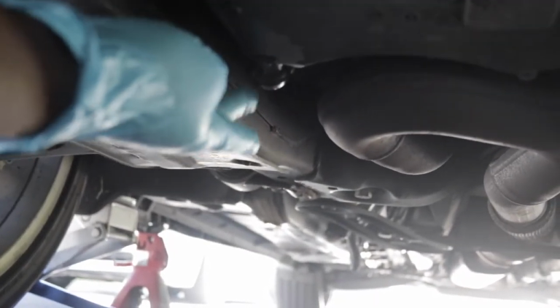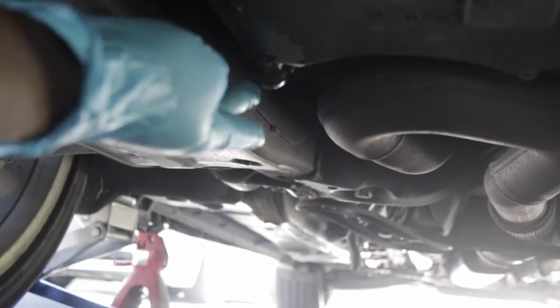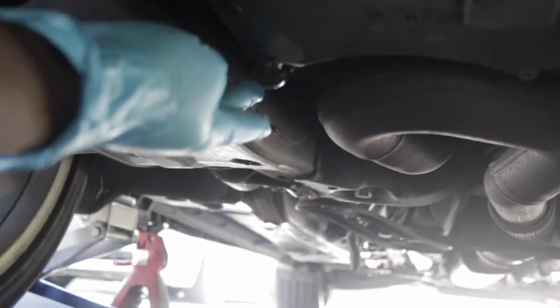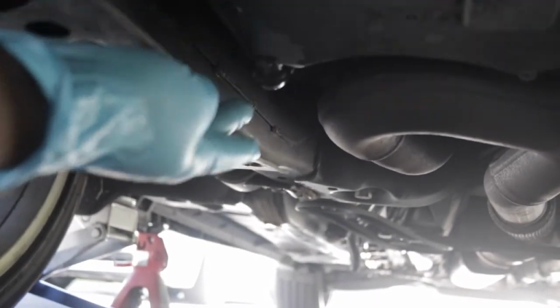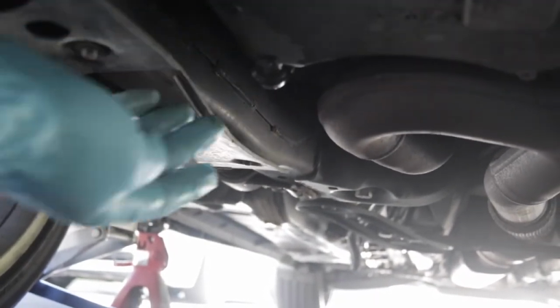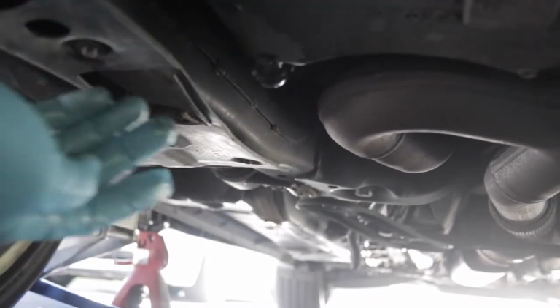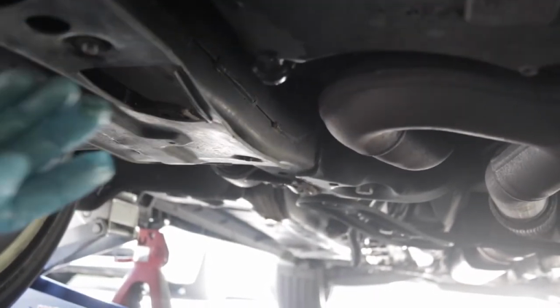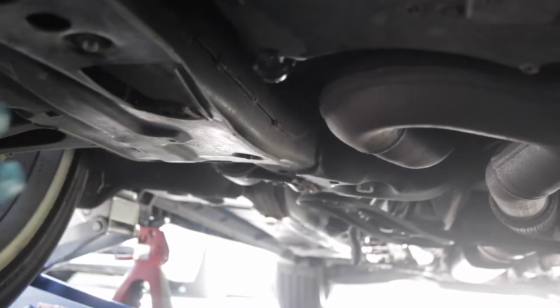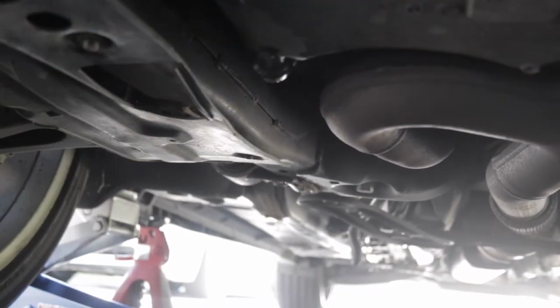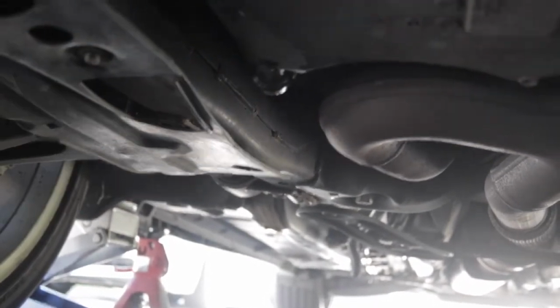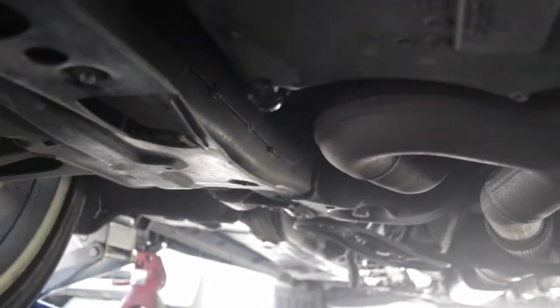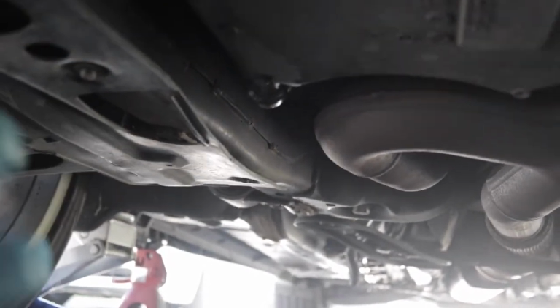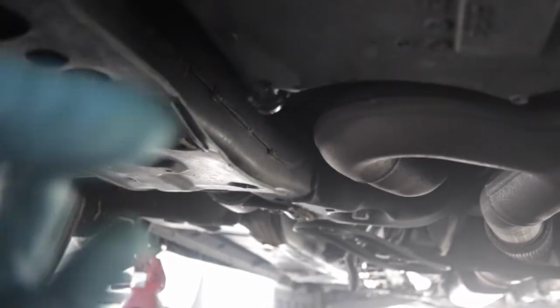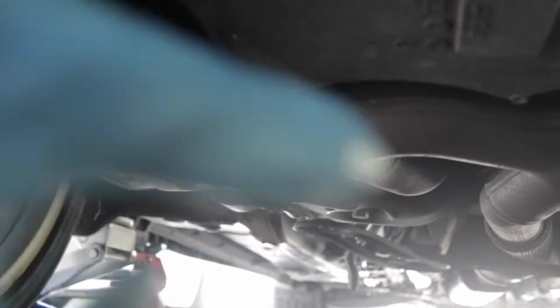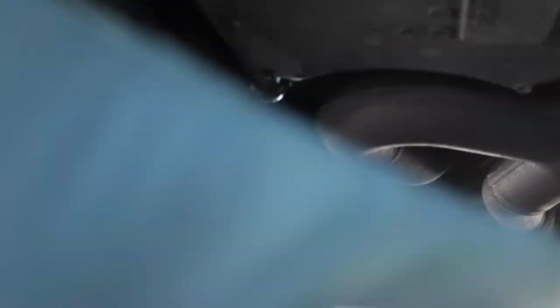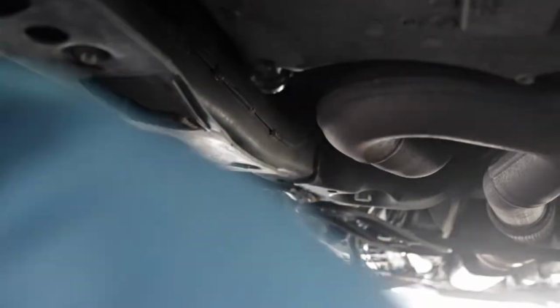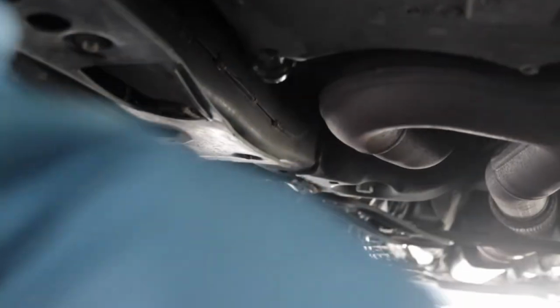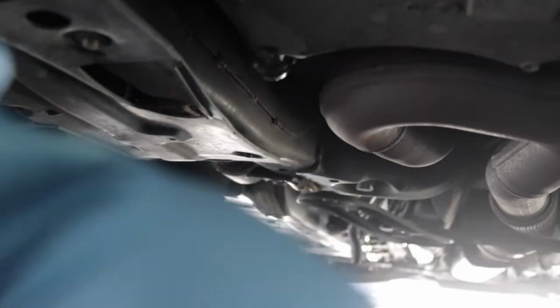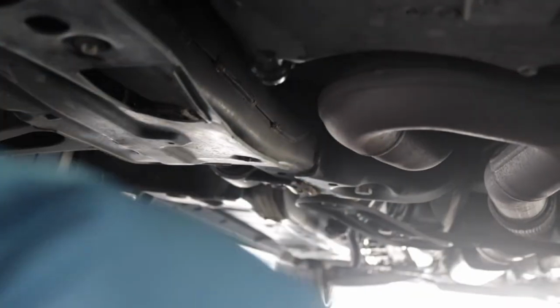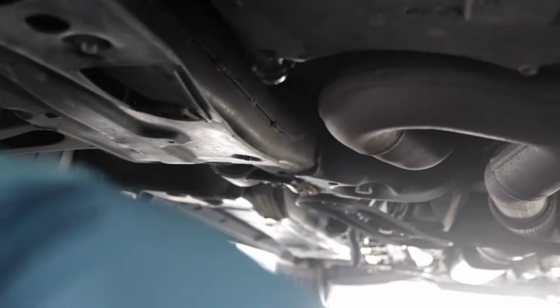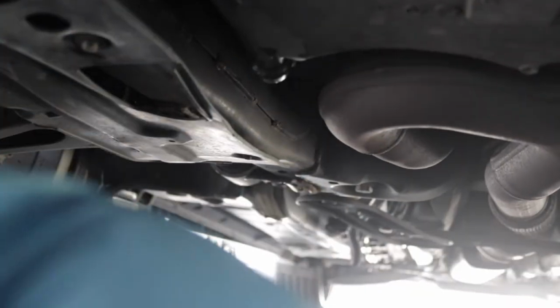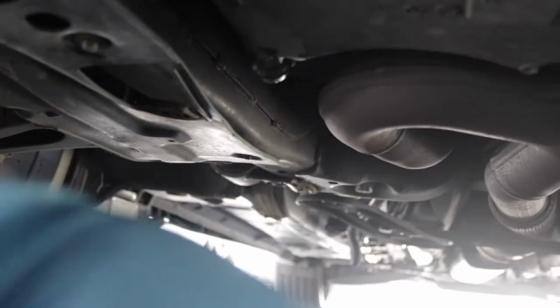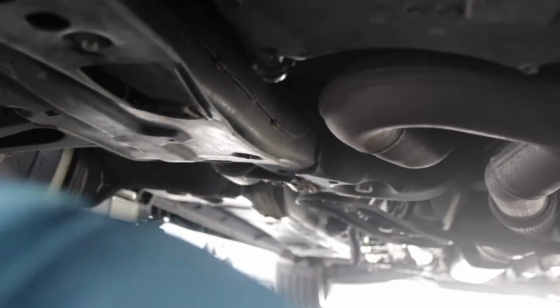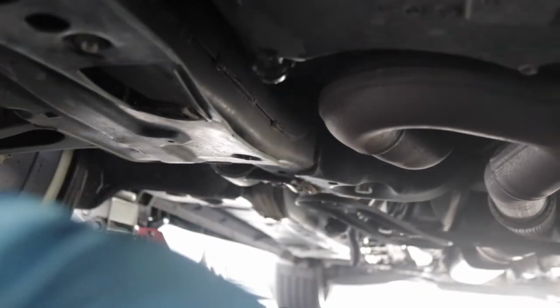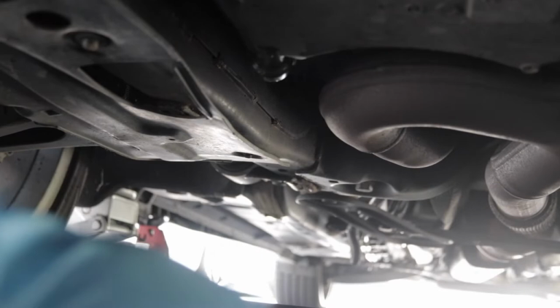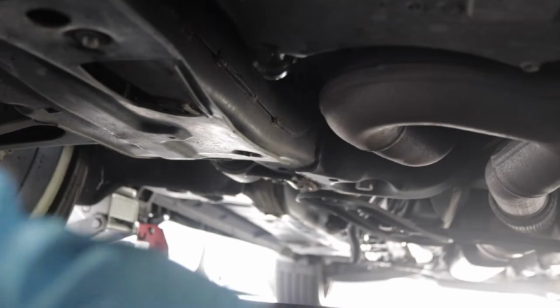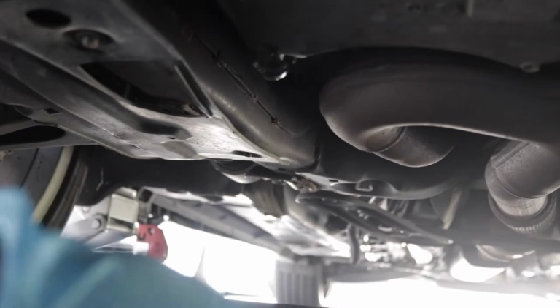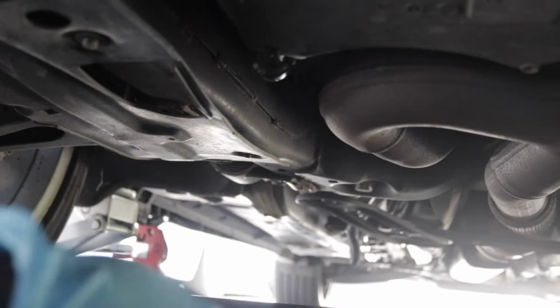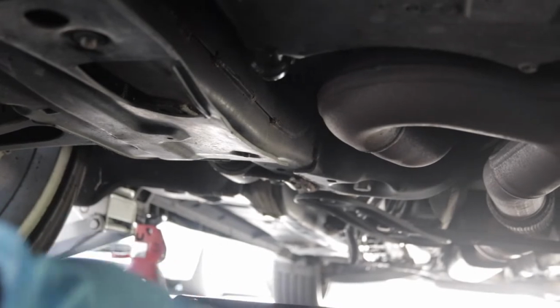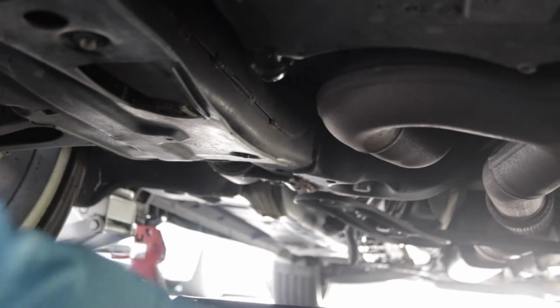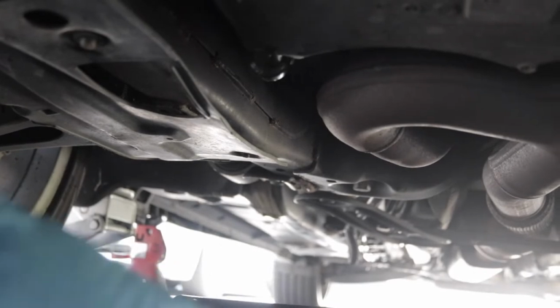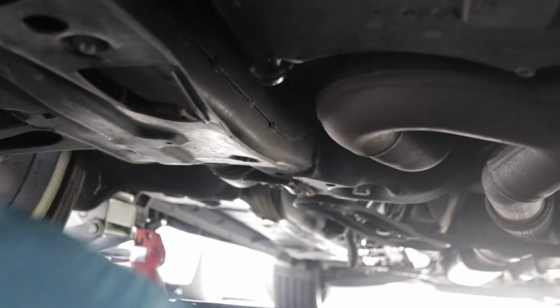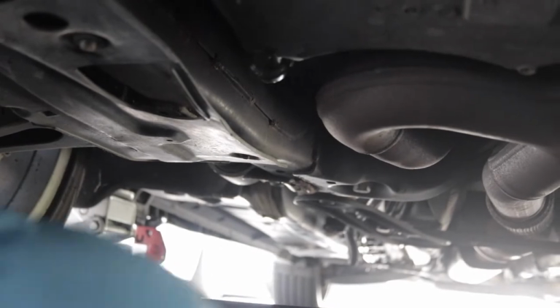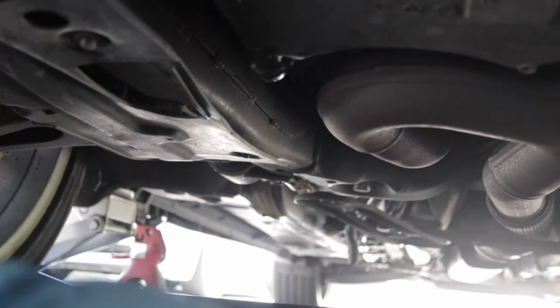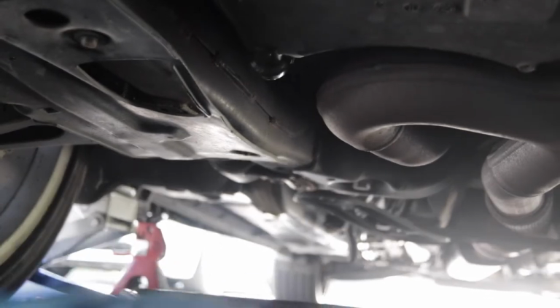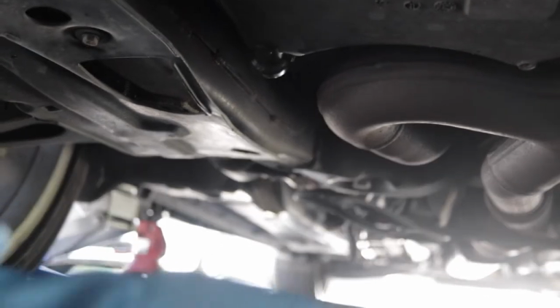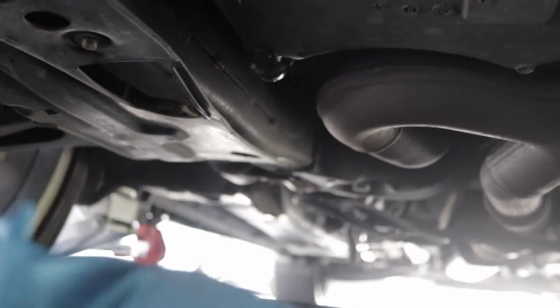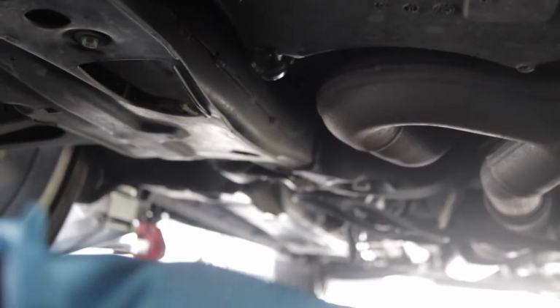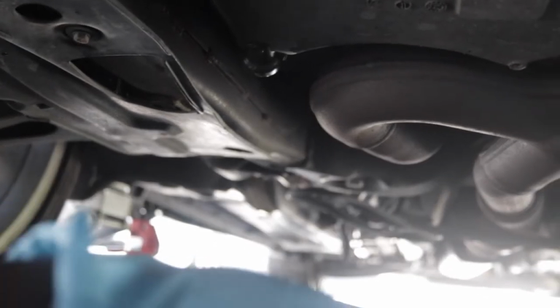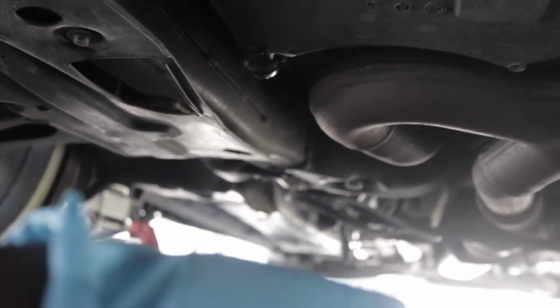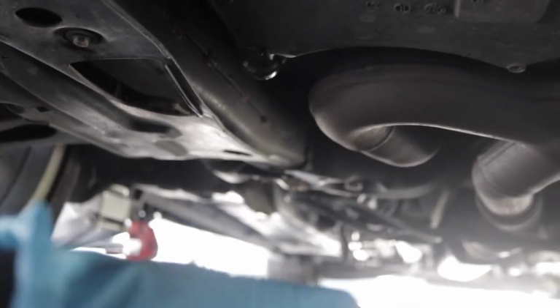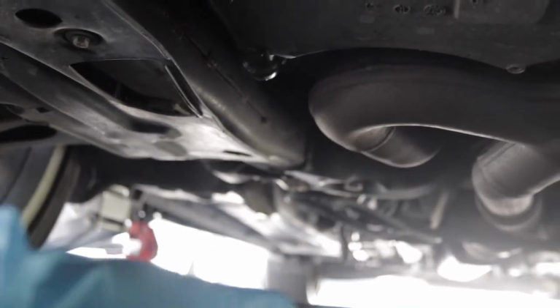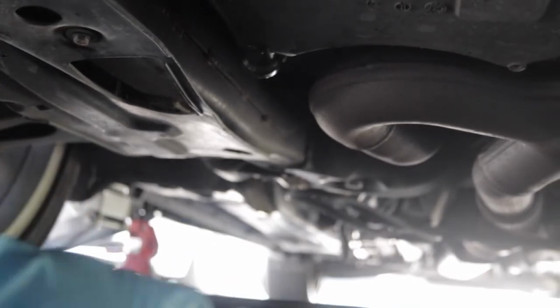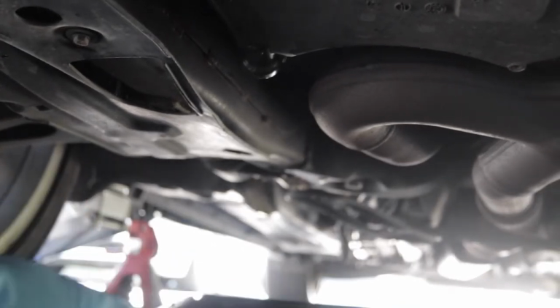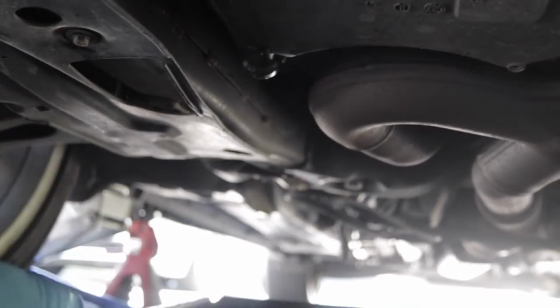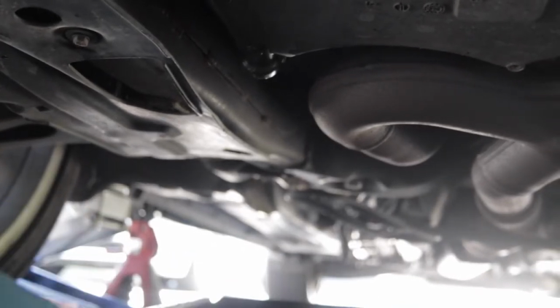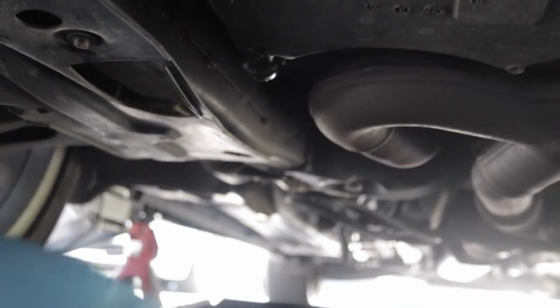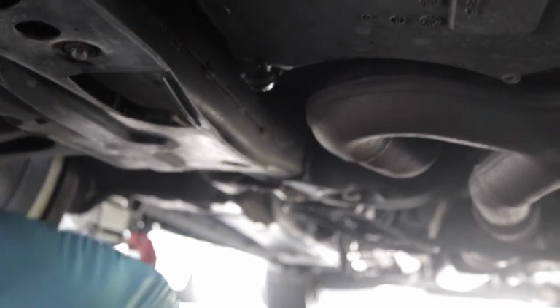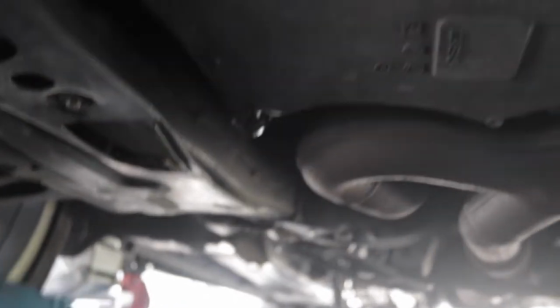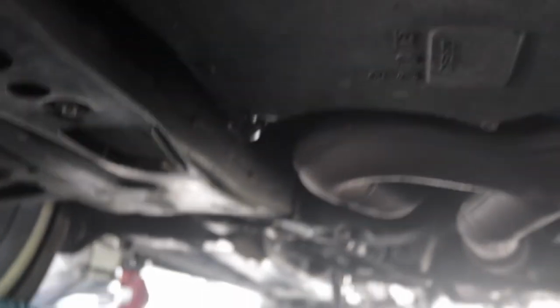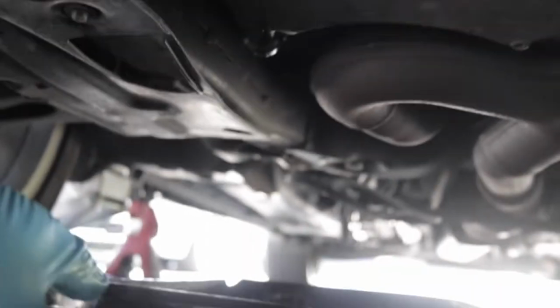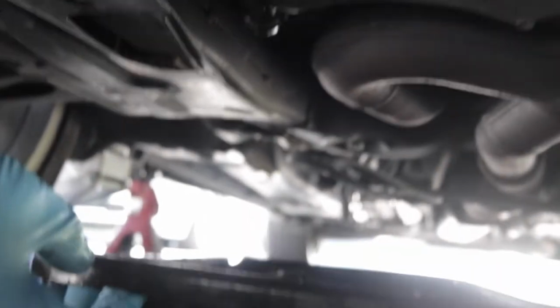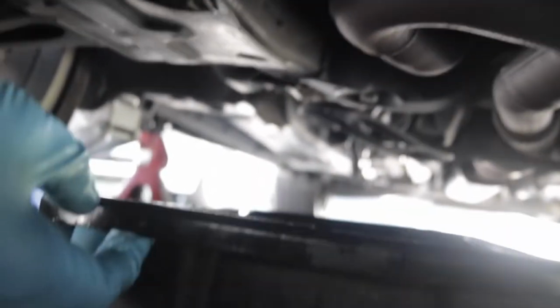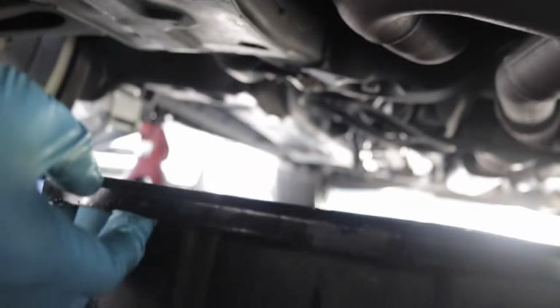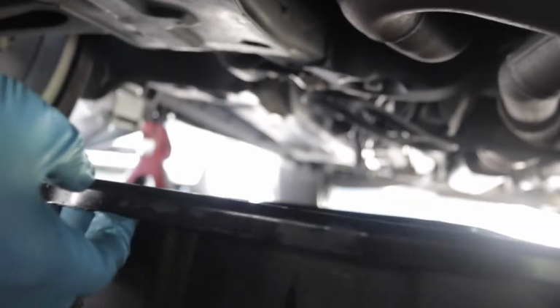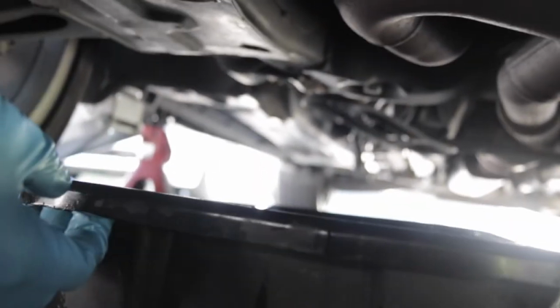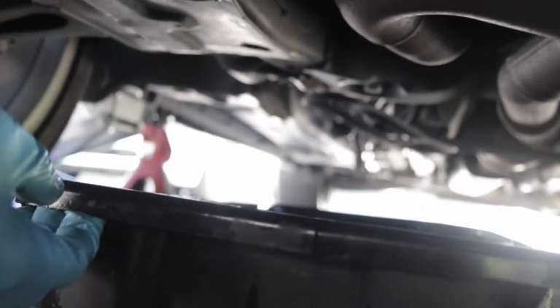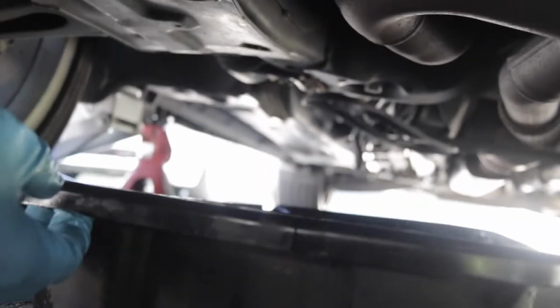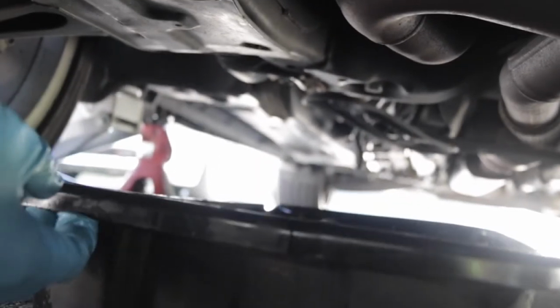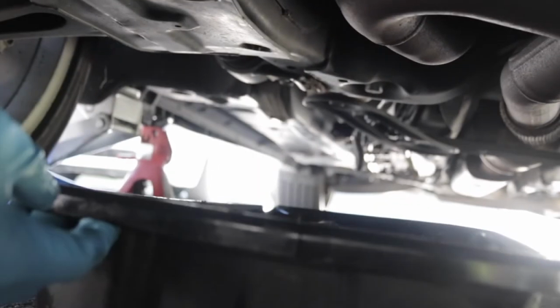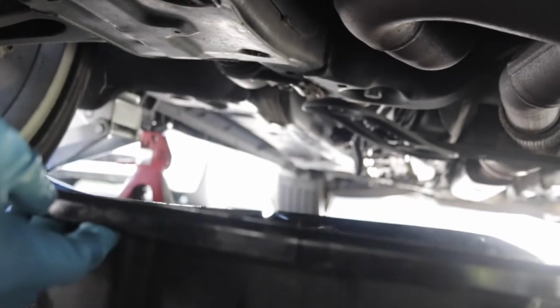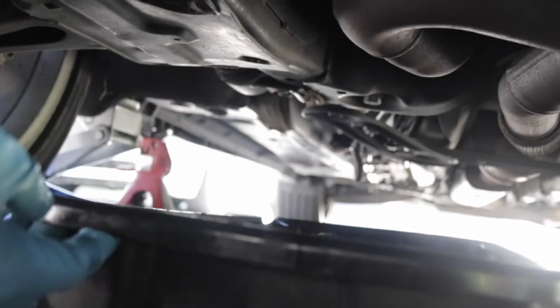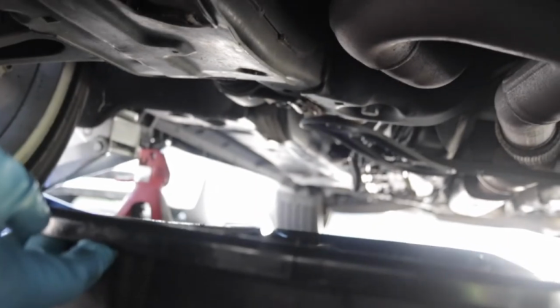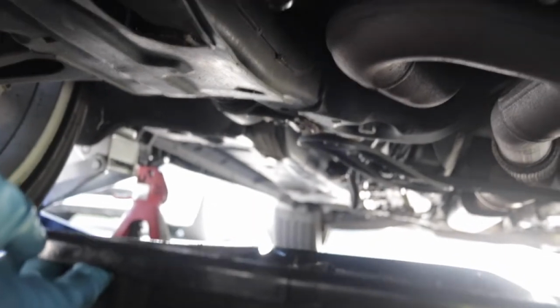It's time to go down low and remove the drain plug. Make sure you get the pan underneath because I've spilt oil so many times.